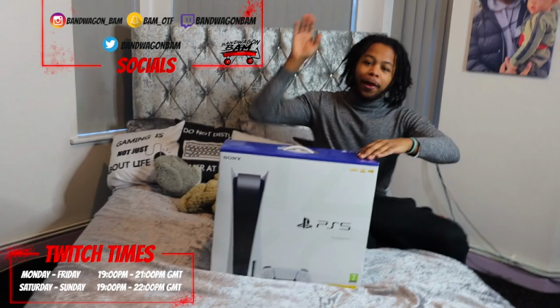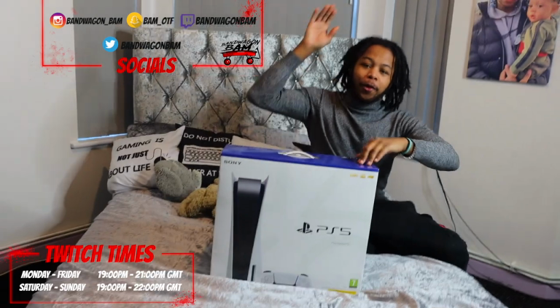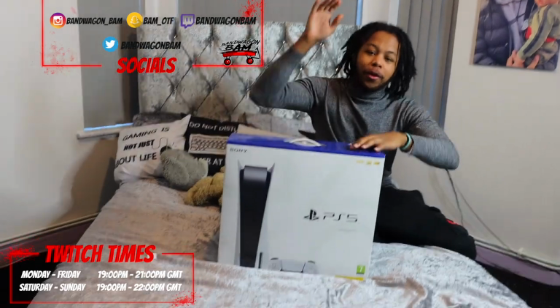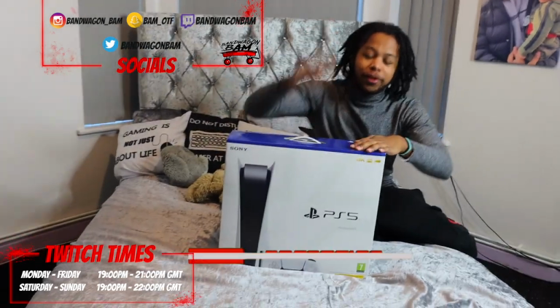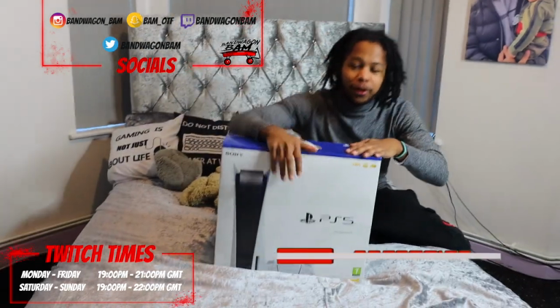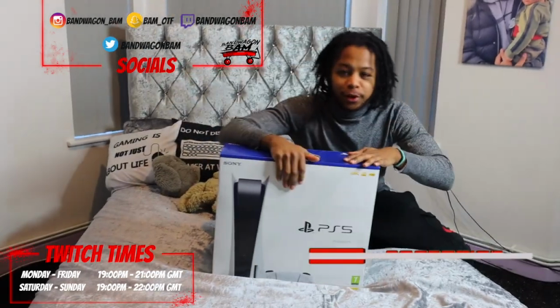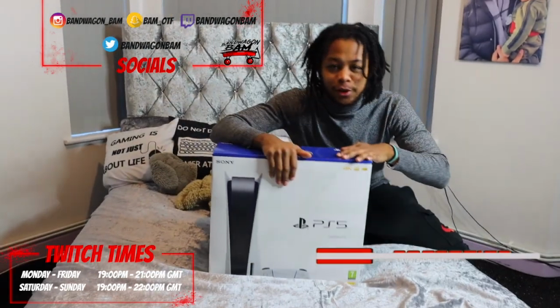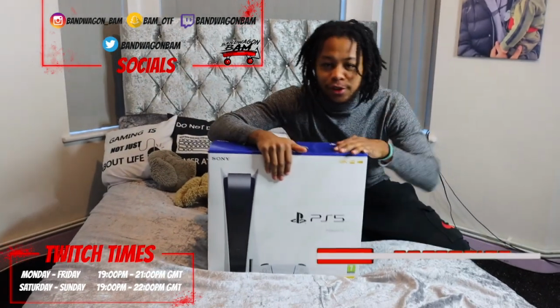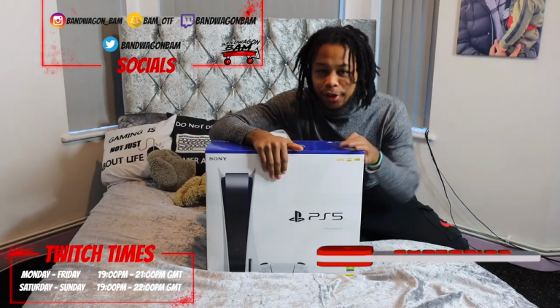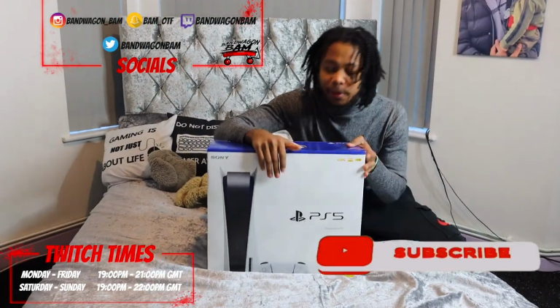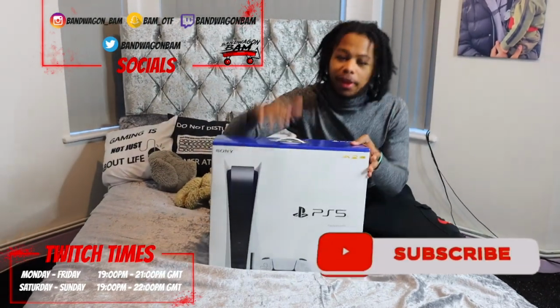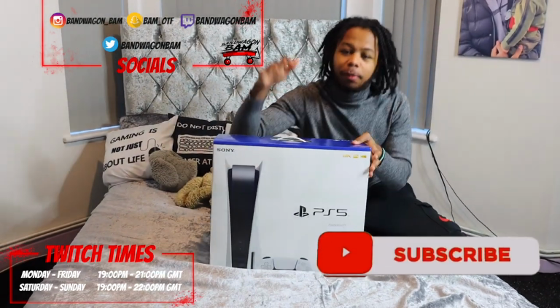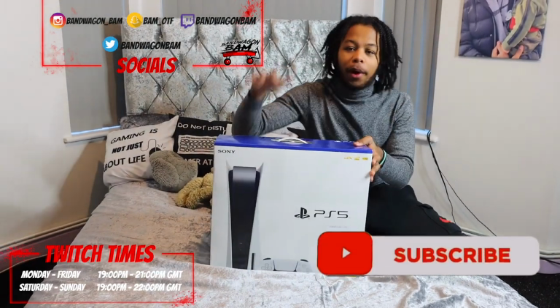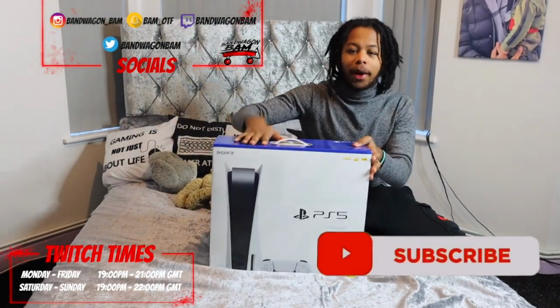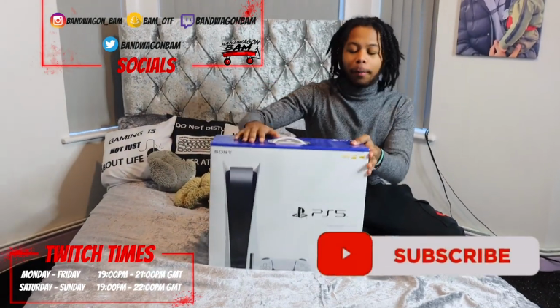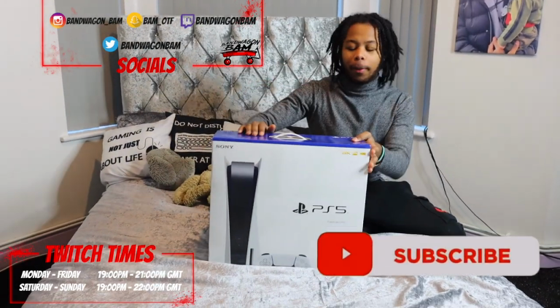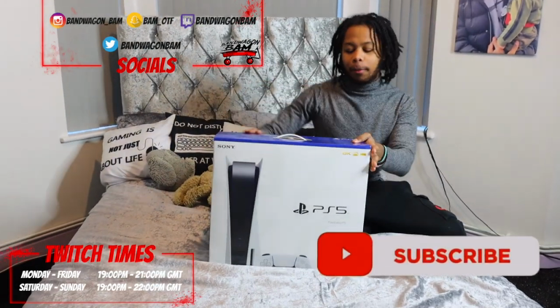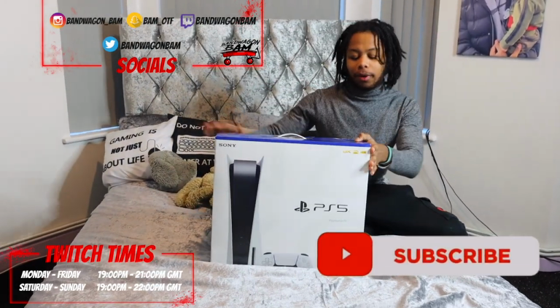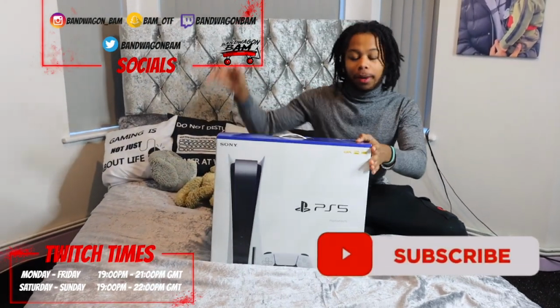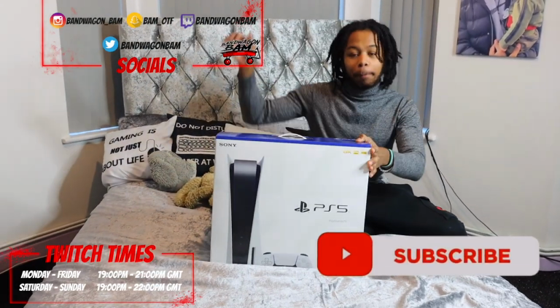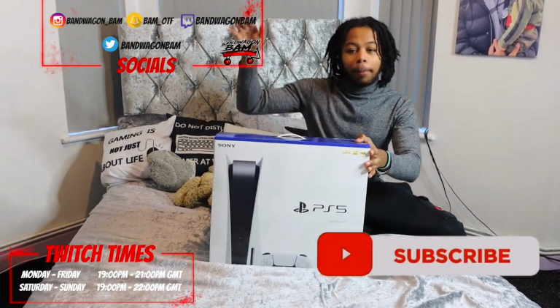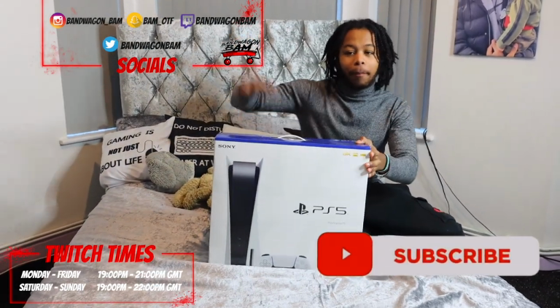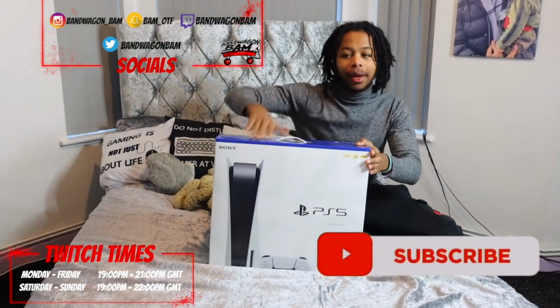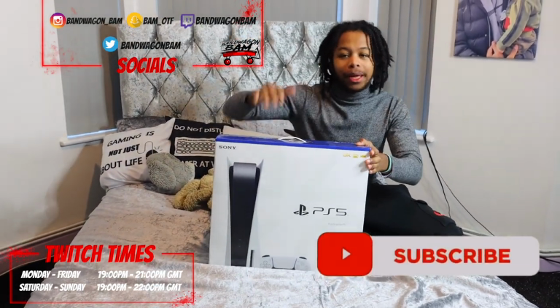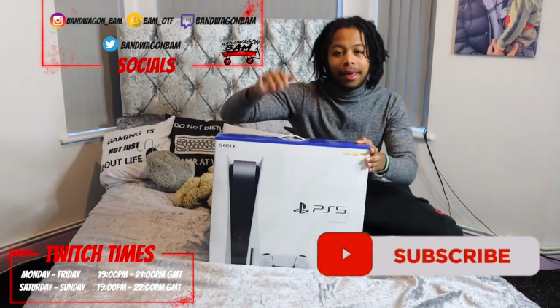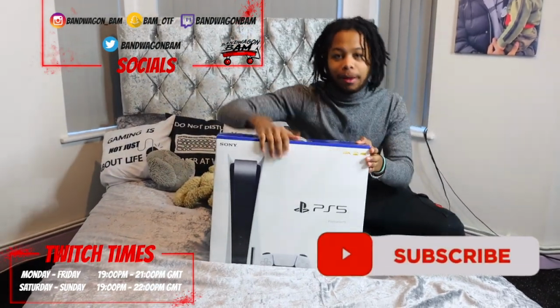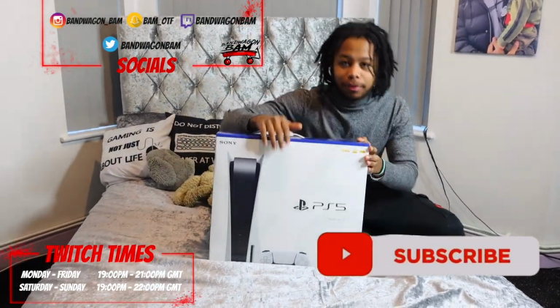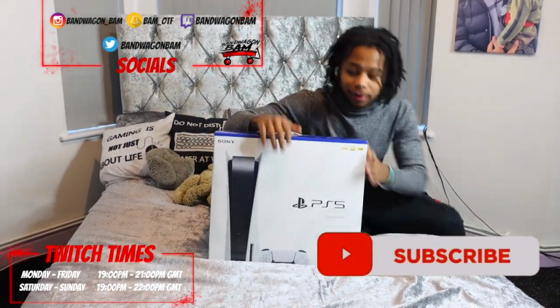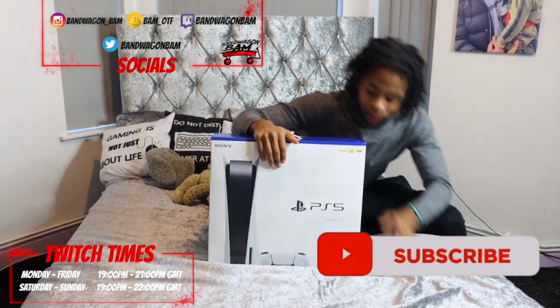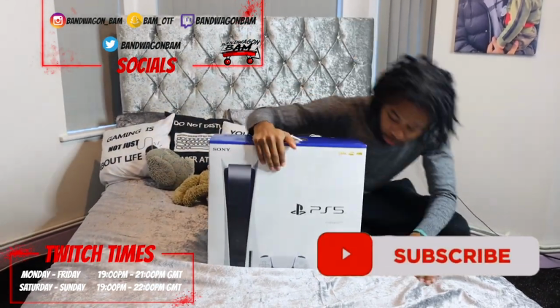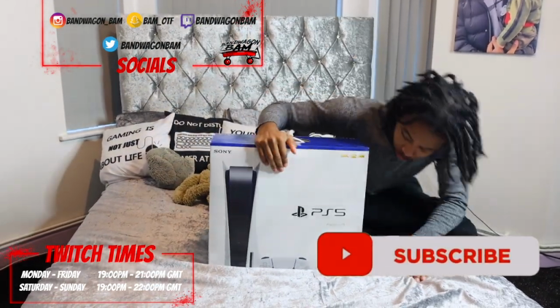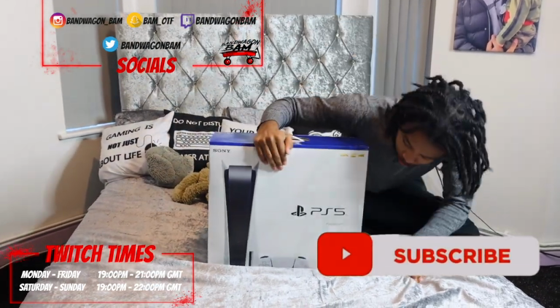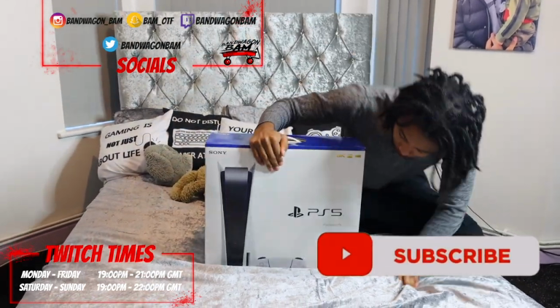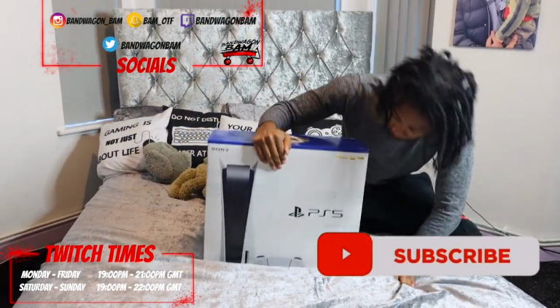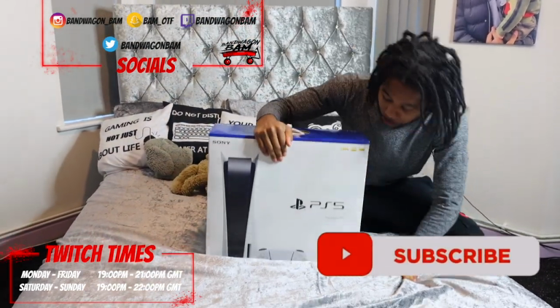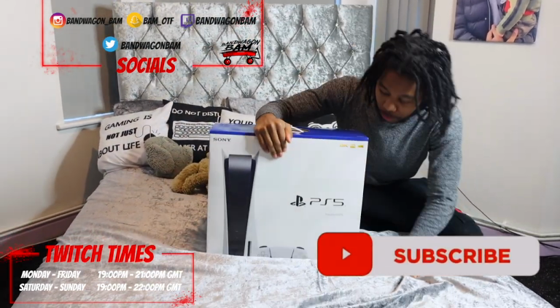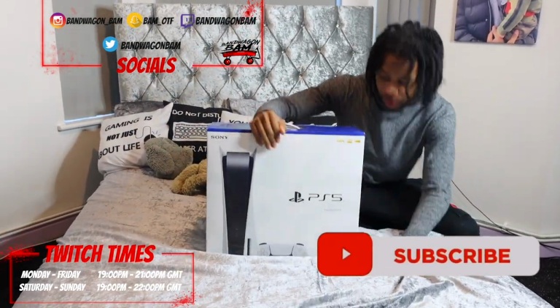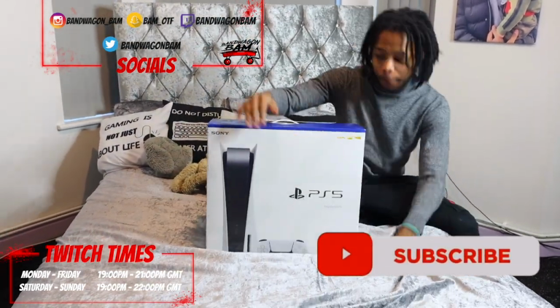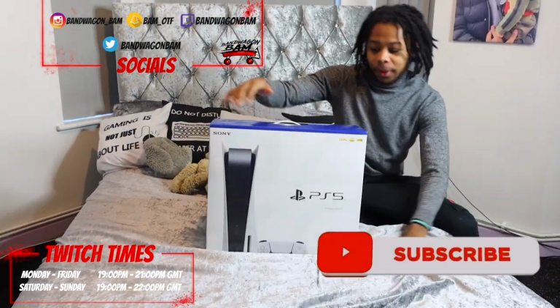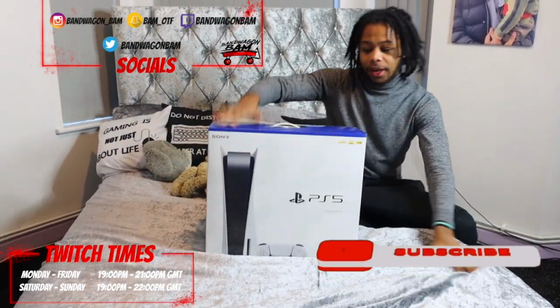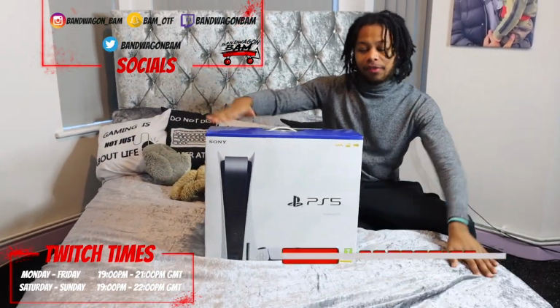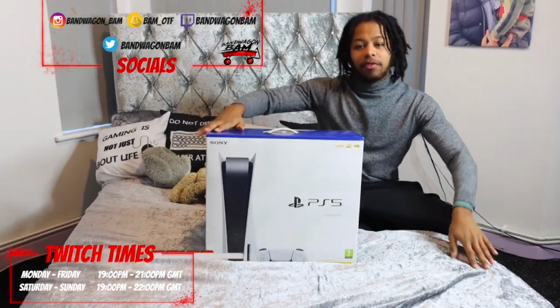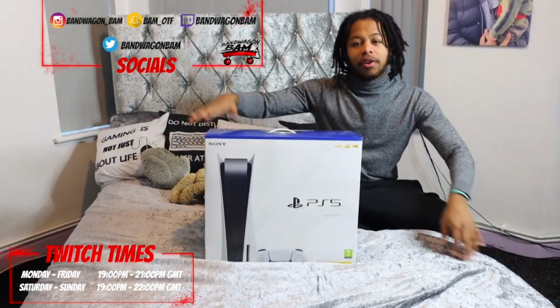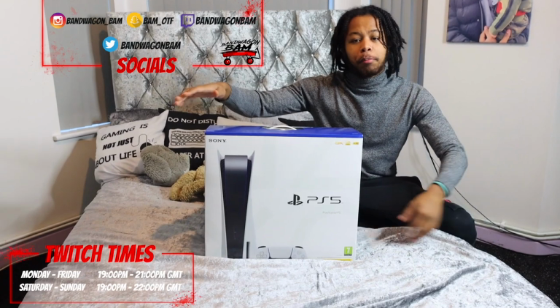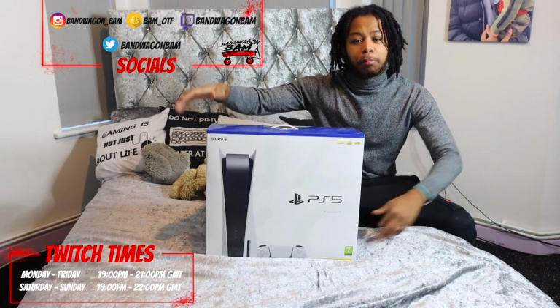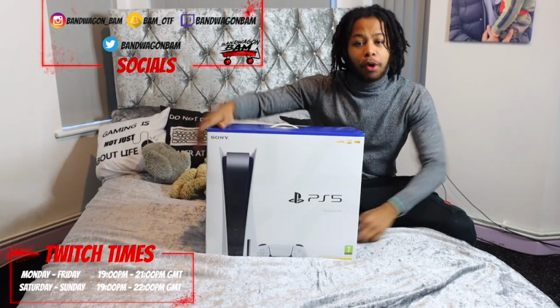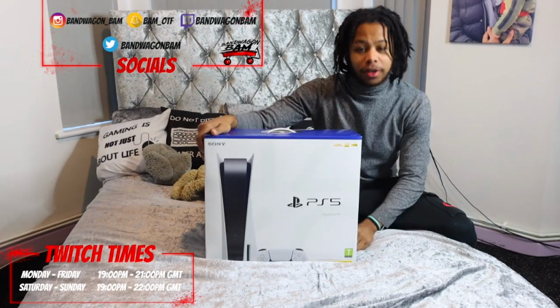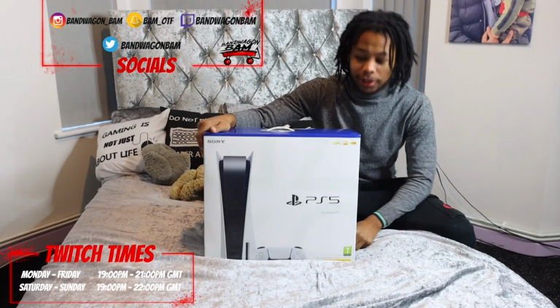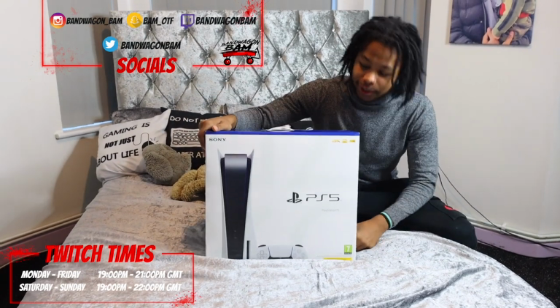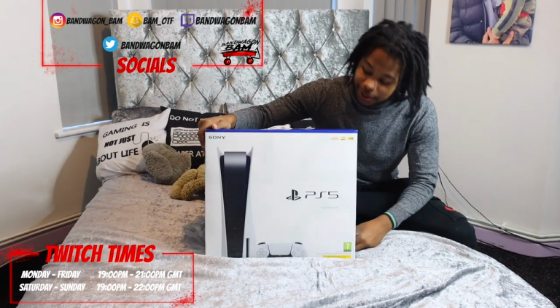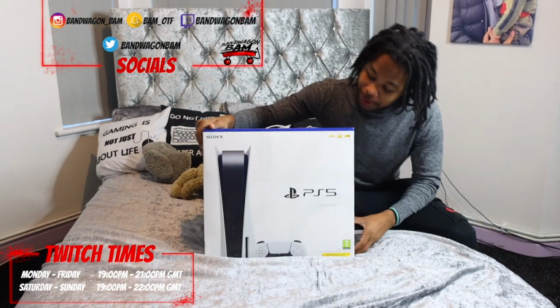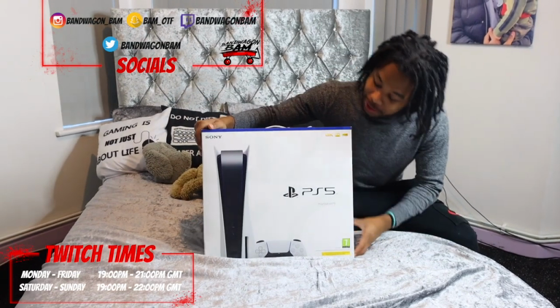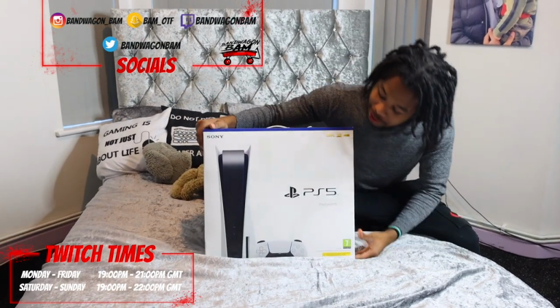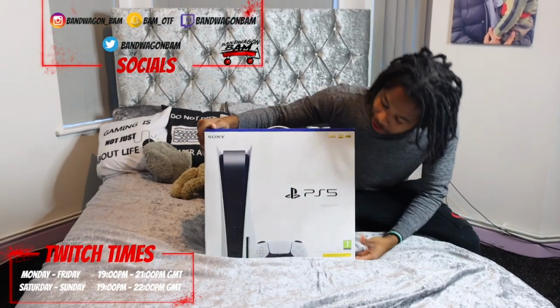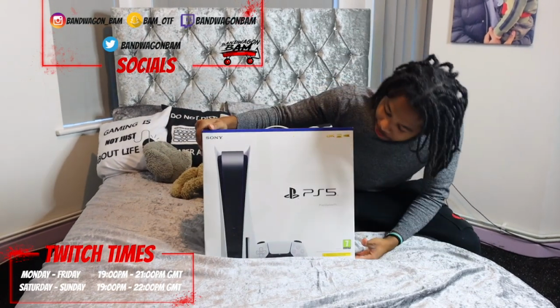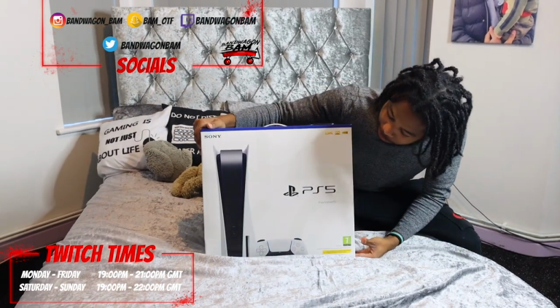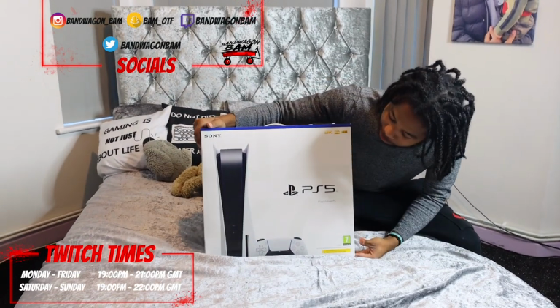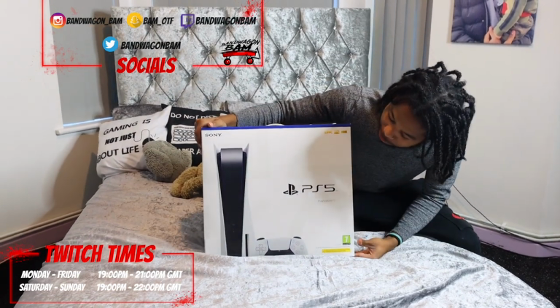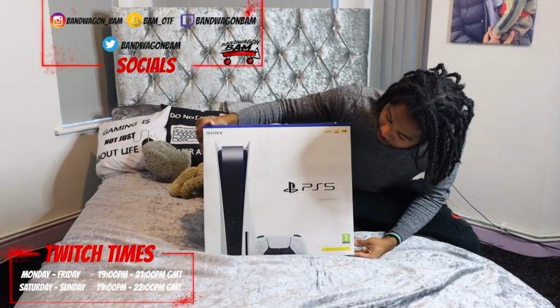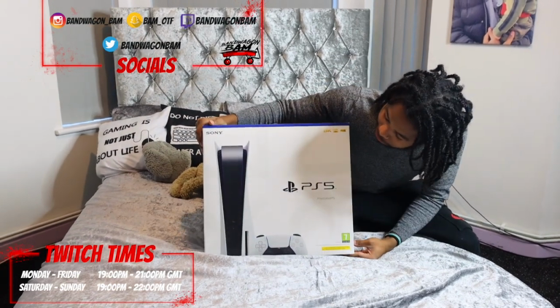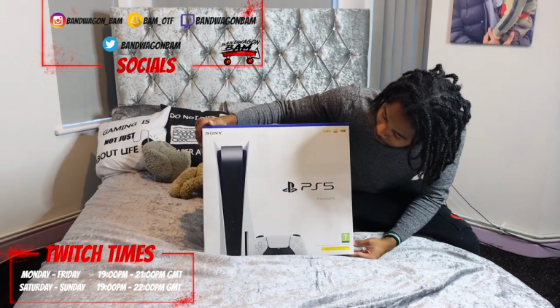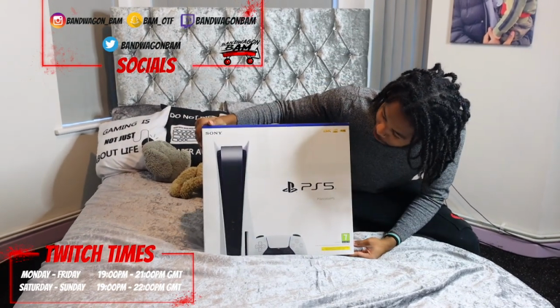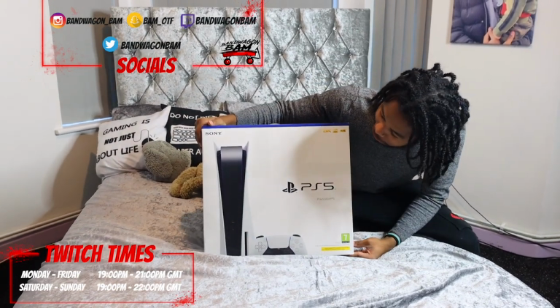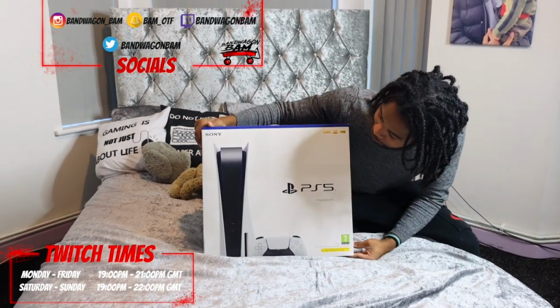What's going on YouTube? It's BamBaginBam on the BamBaginGames channel. We're doing a PS5 unboxing. I'm excited to have this one still, no cap.